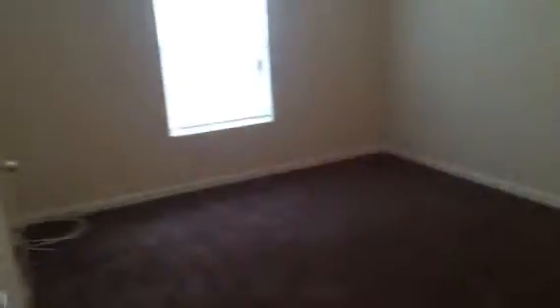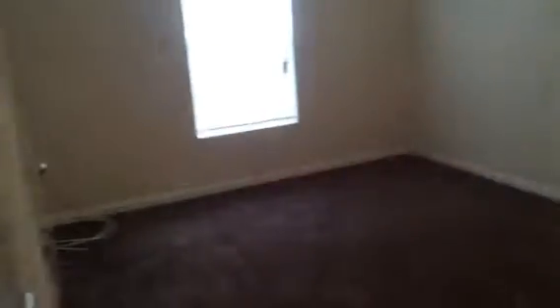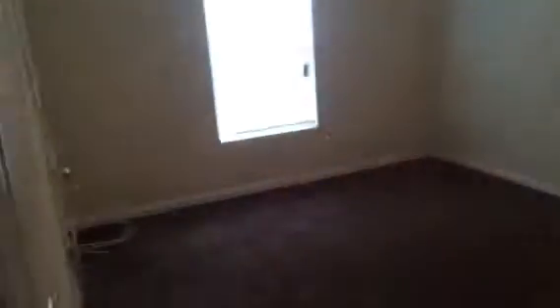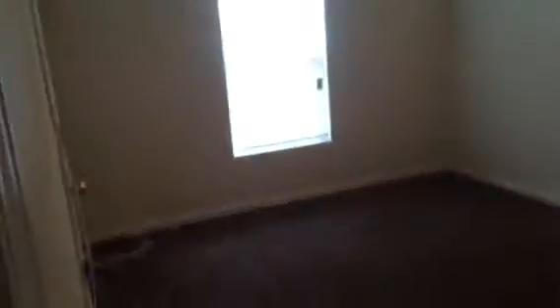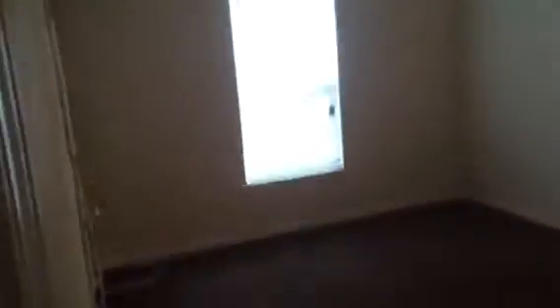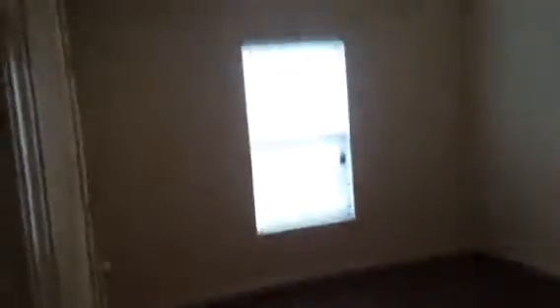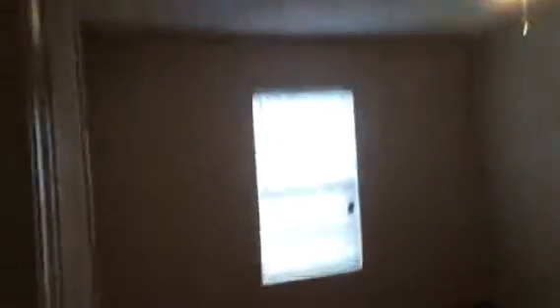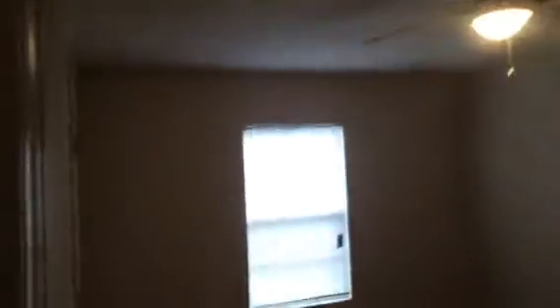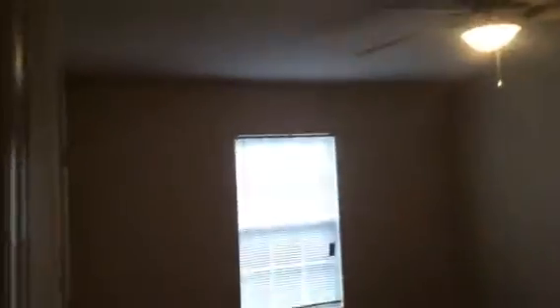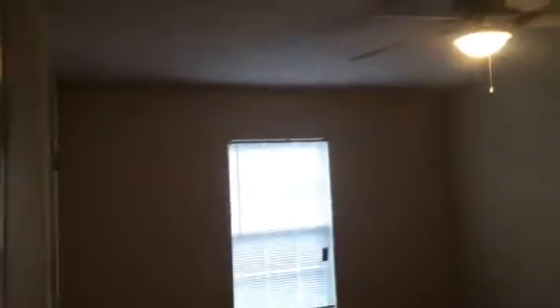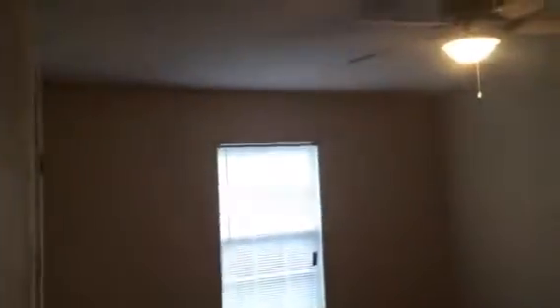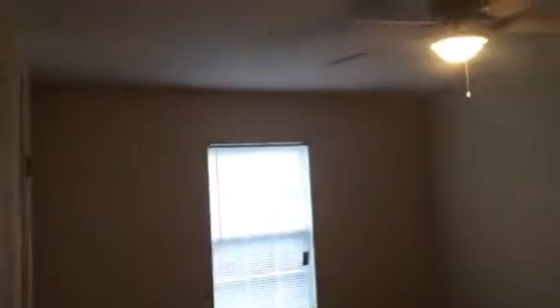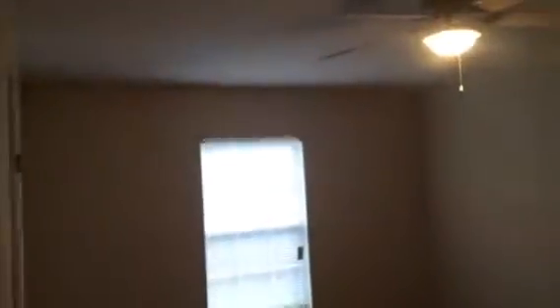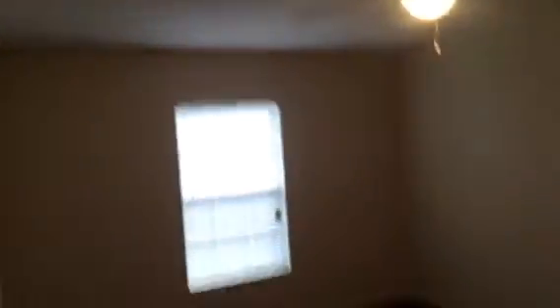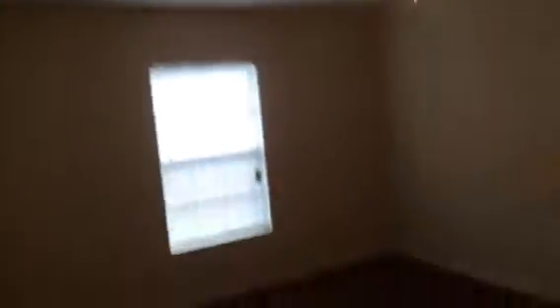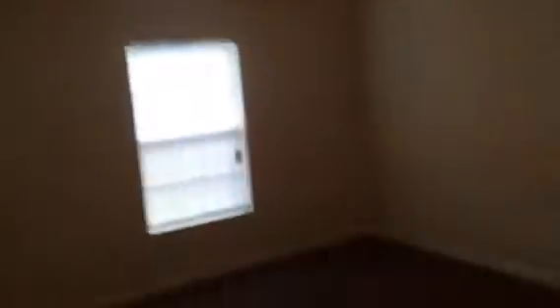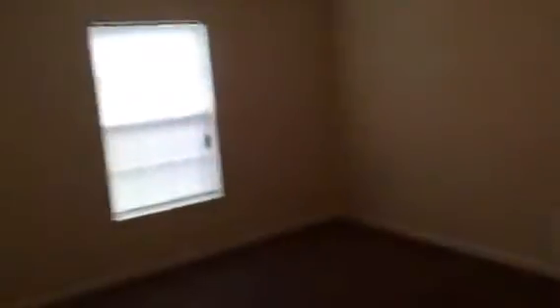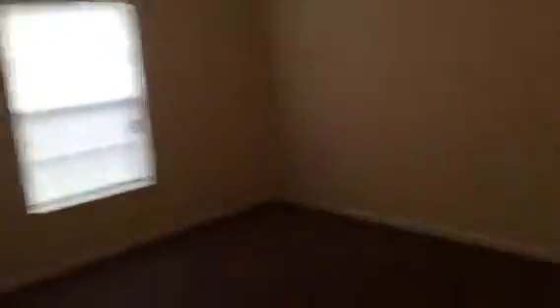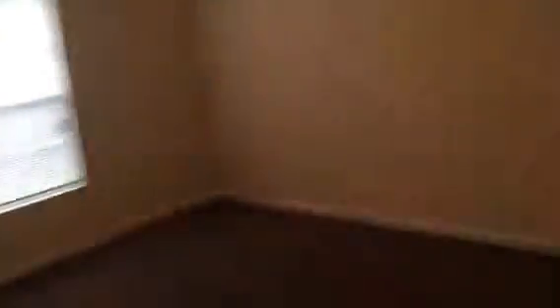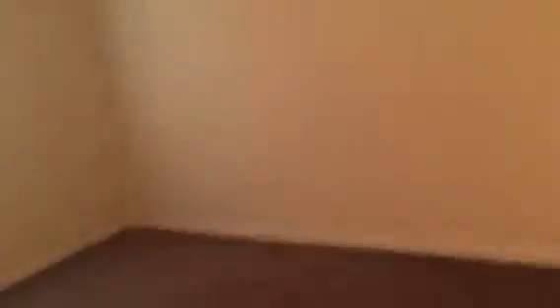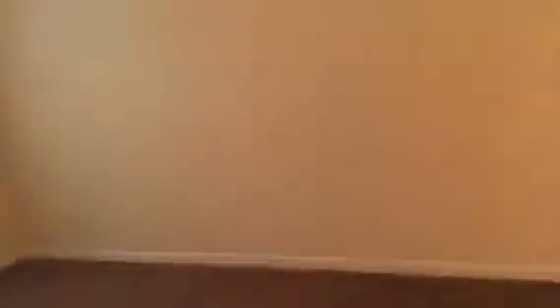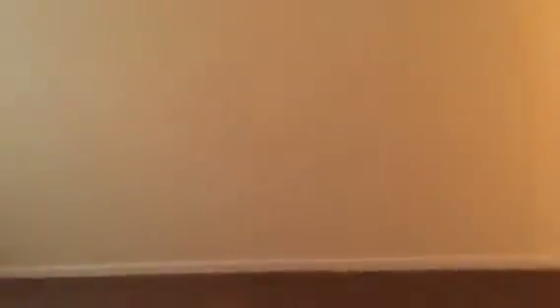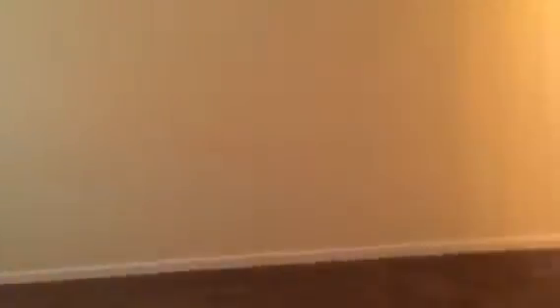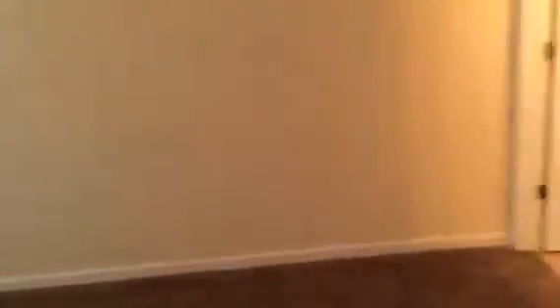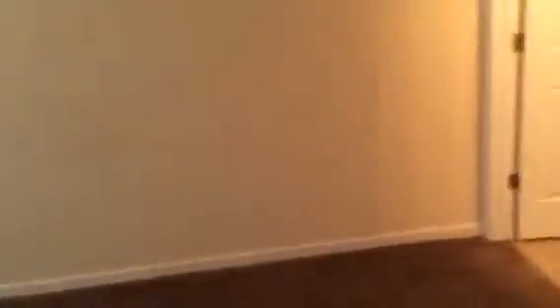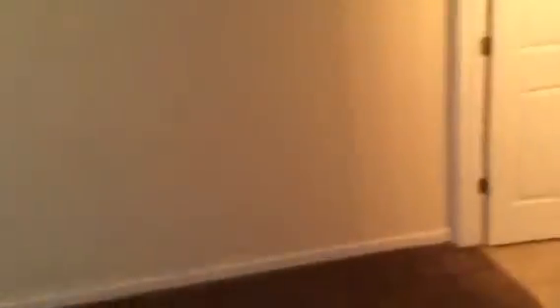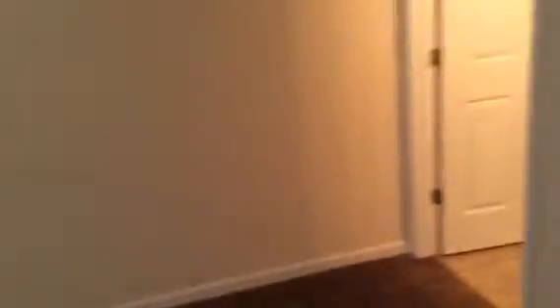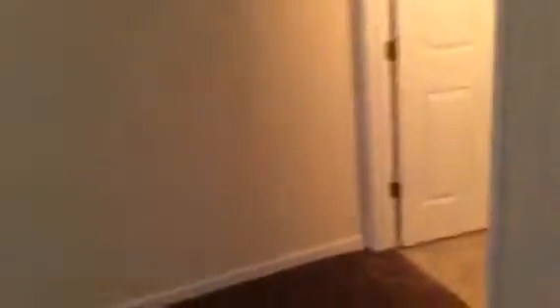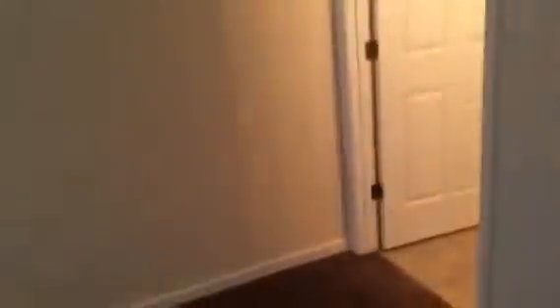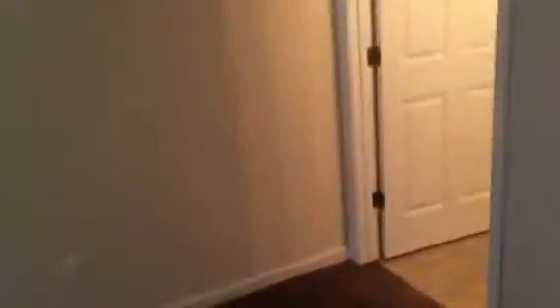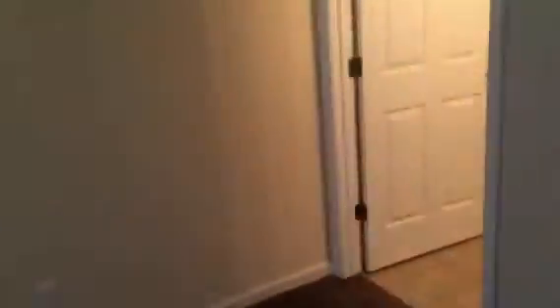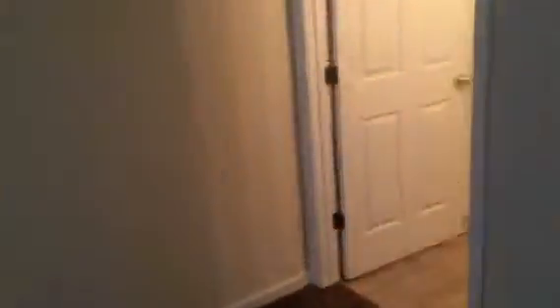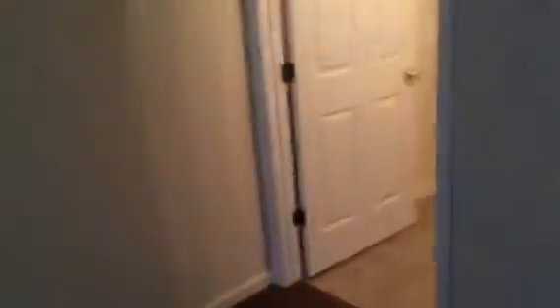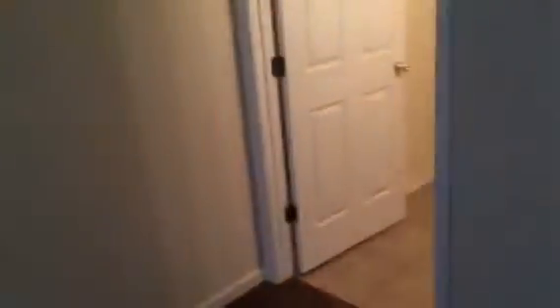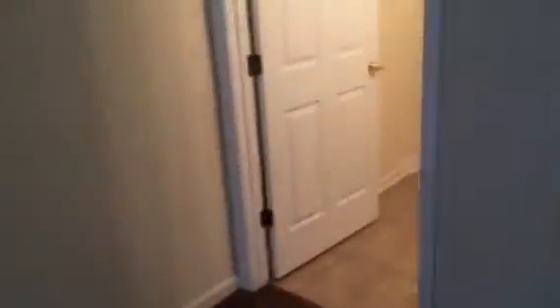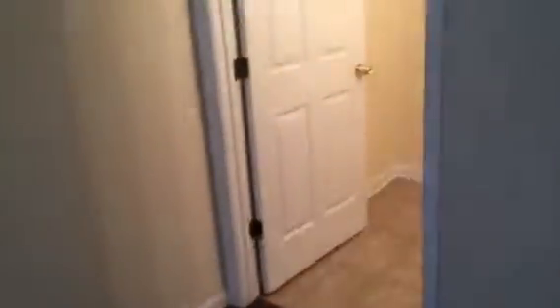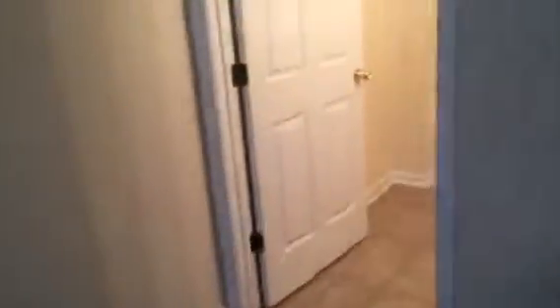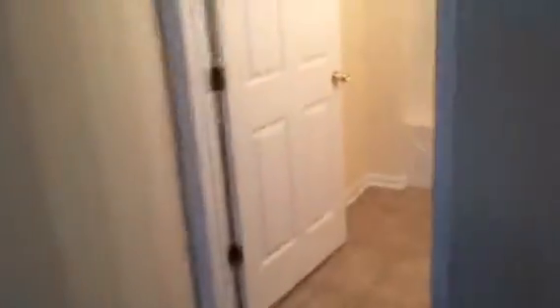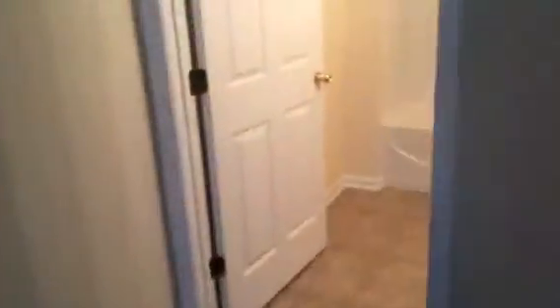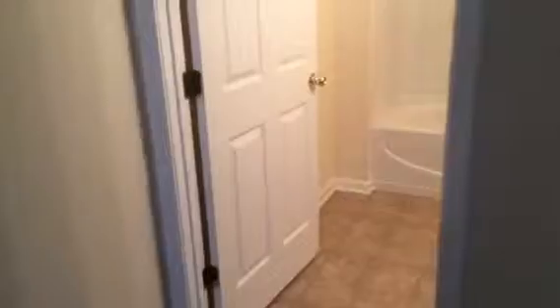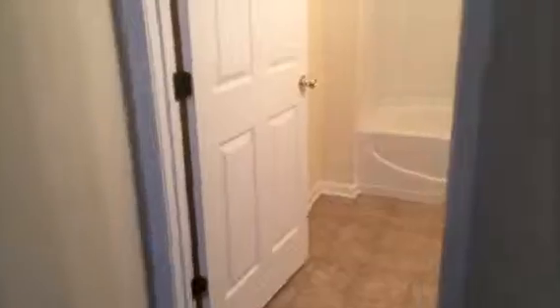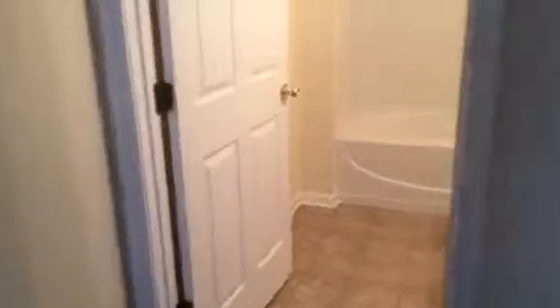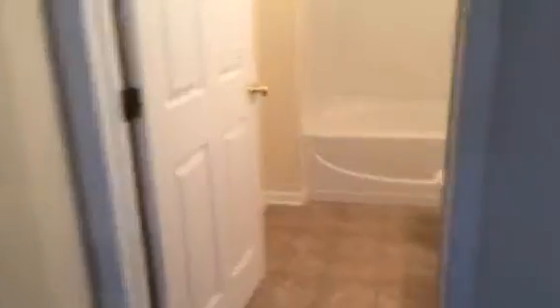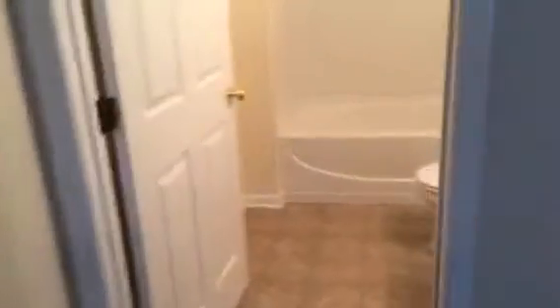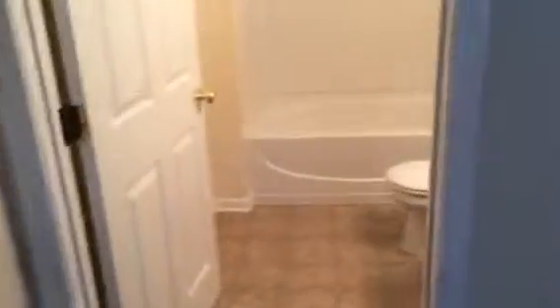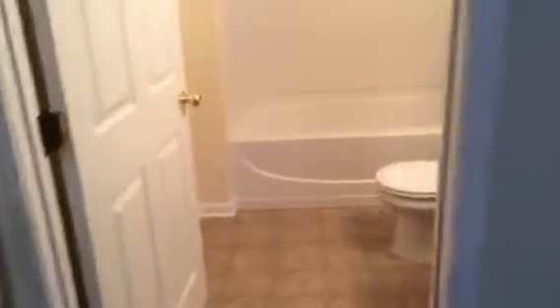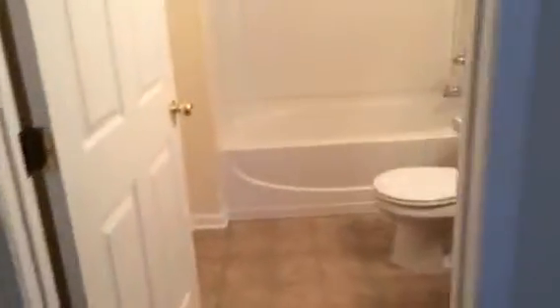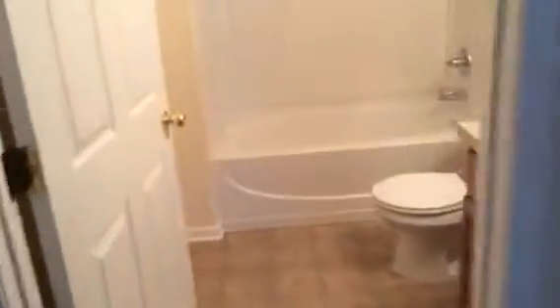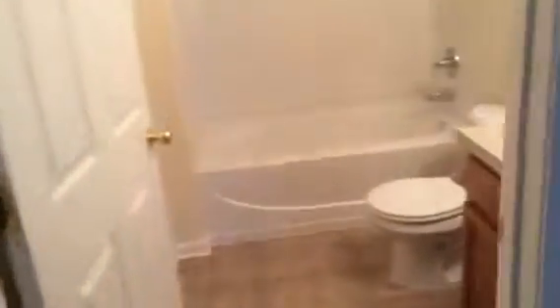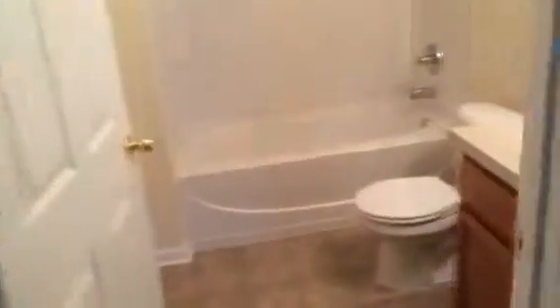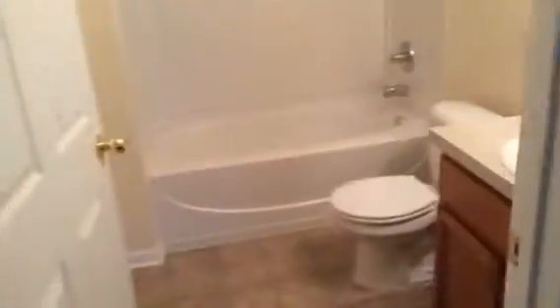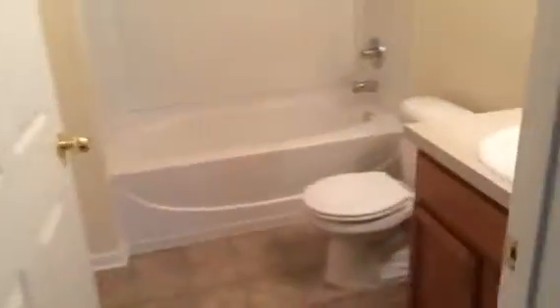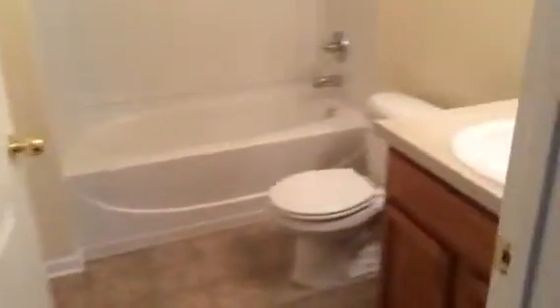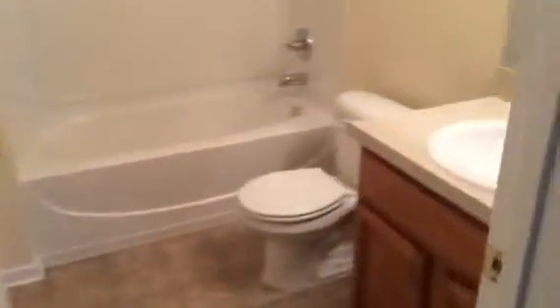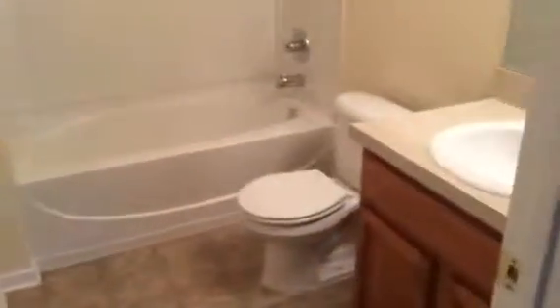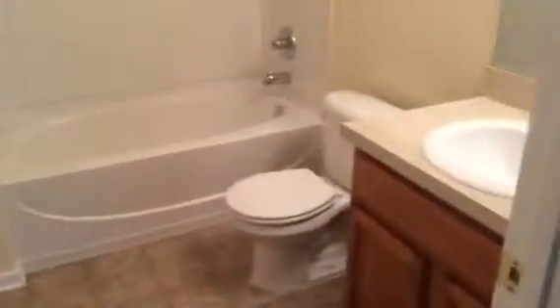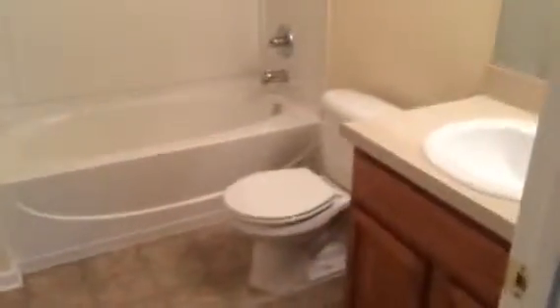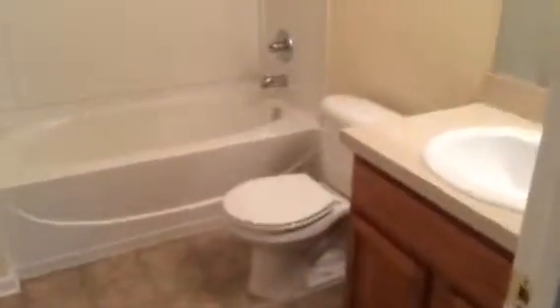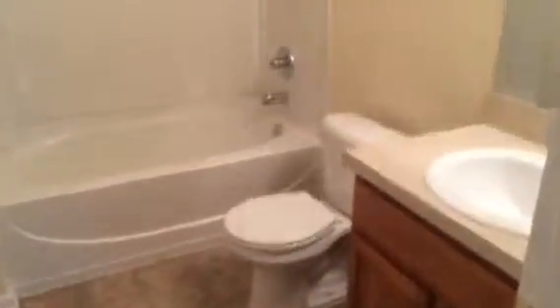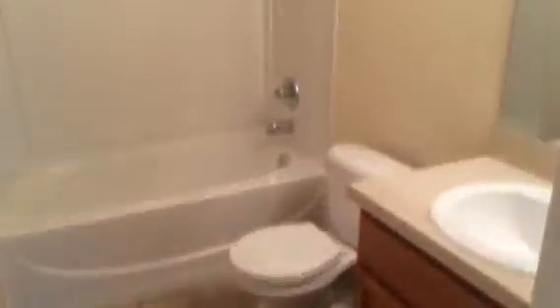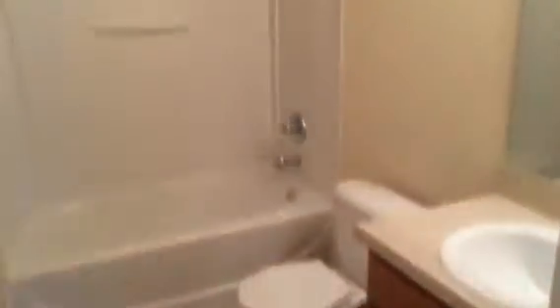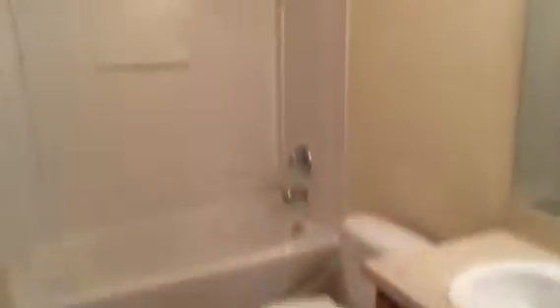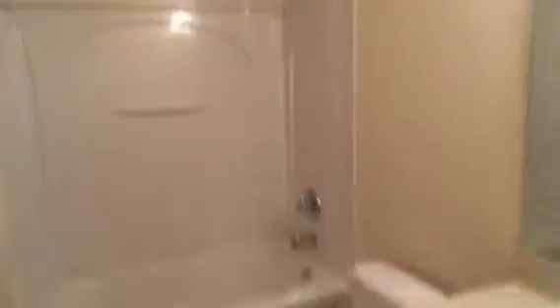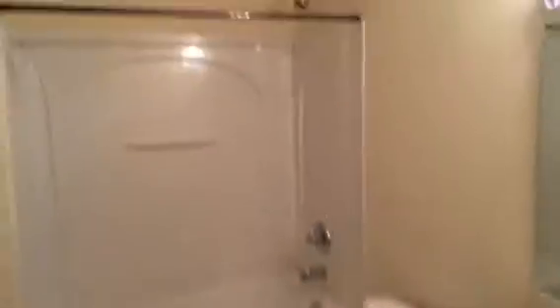This is bedroom two, which is the master. Master bathroom.